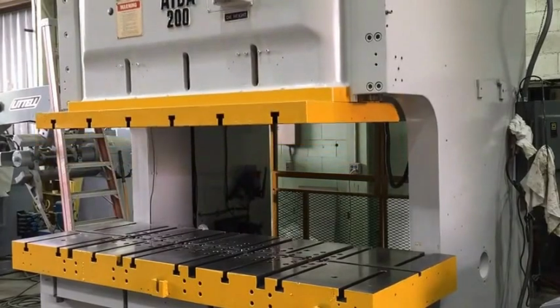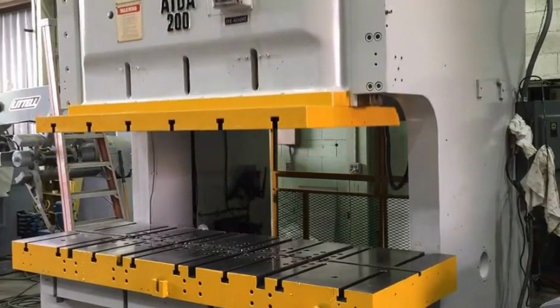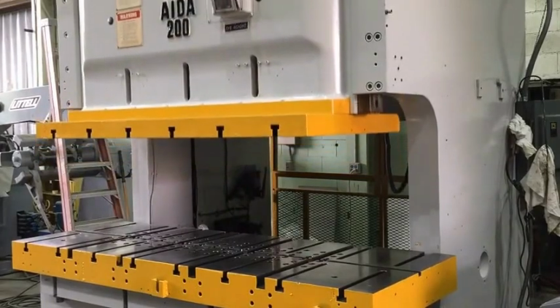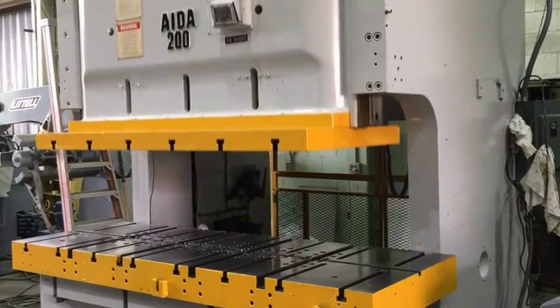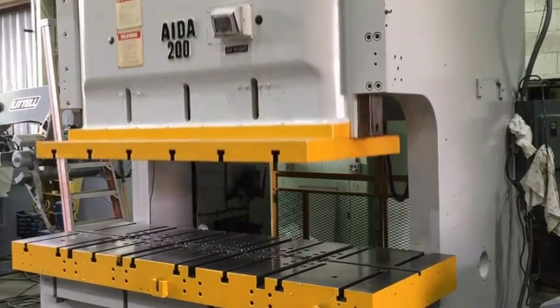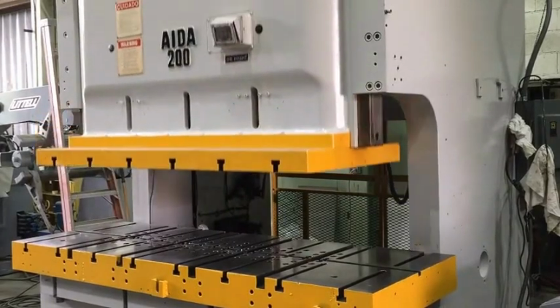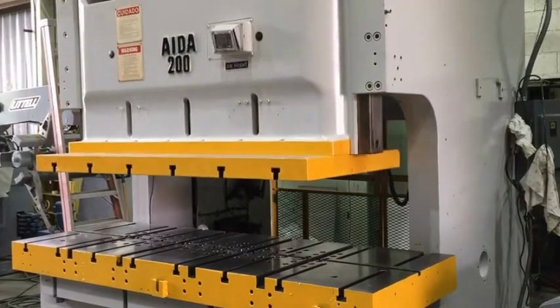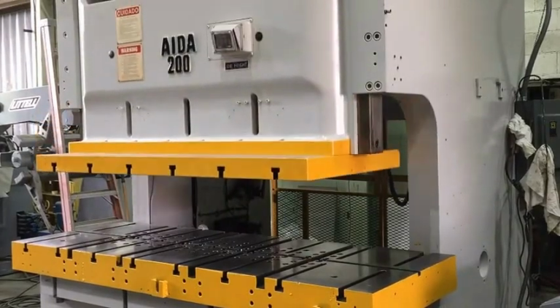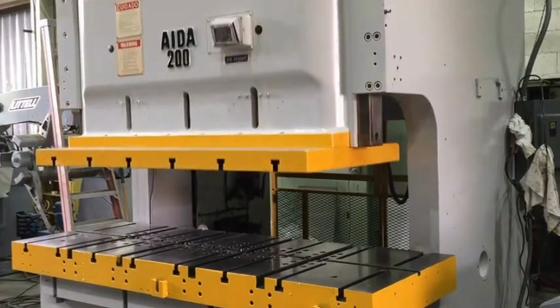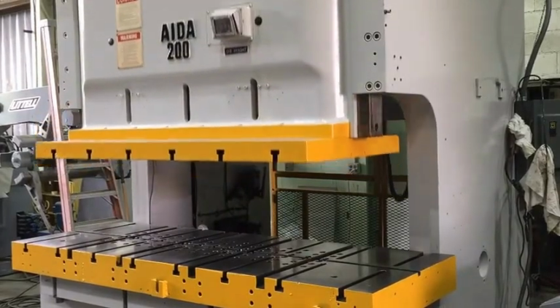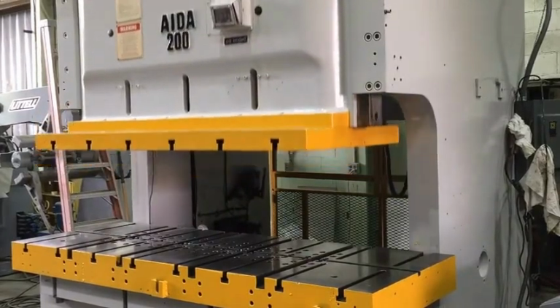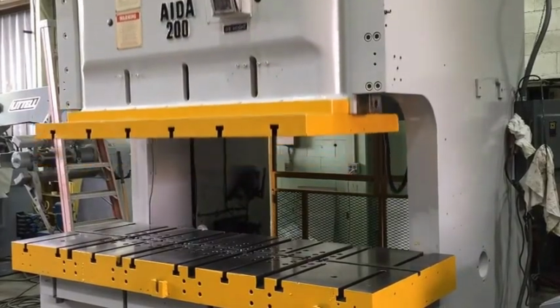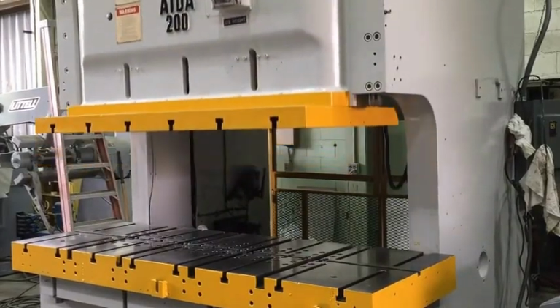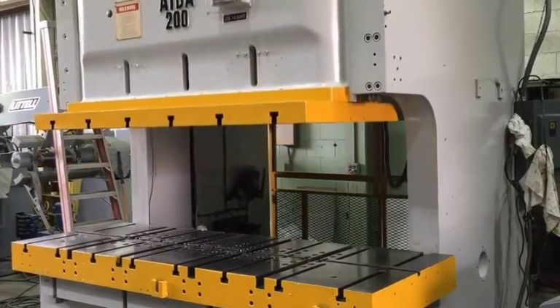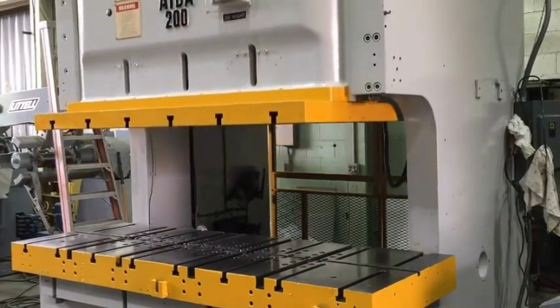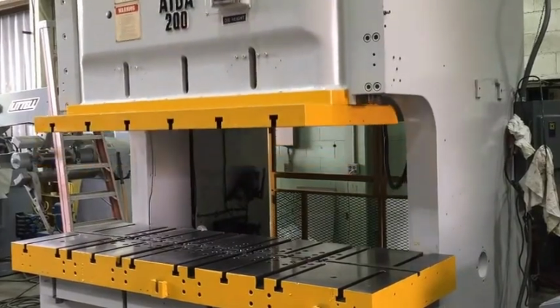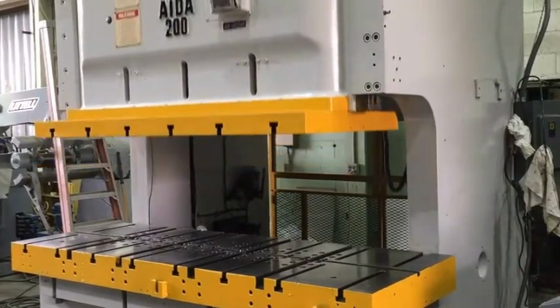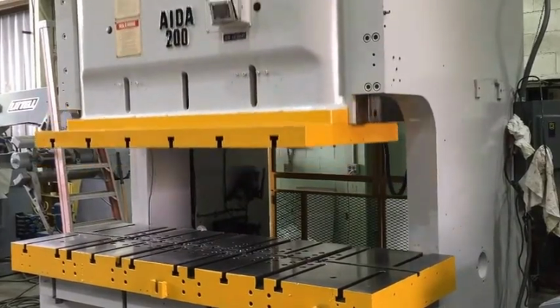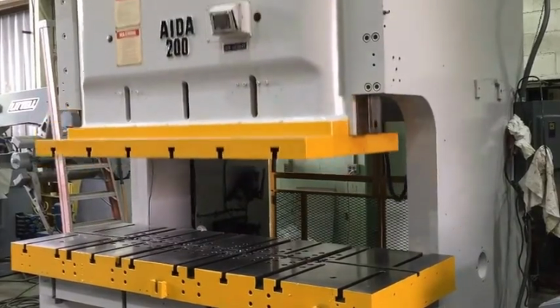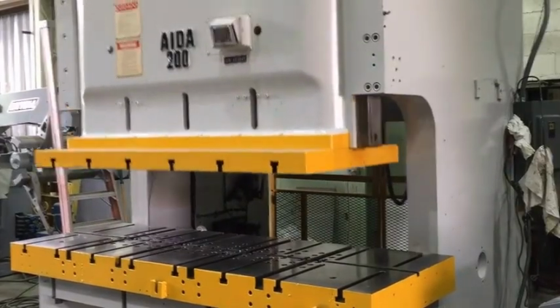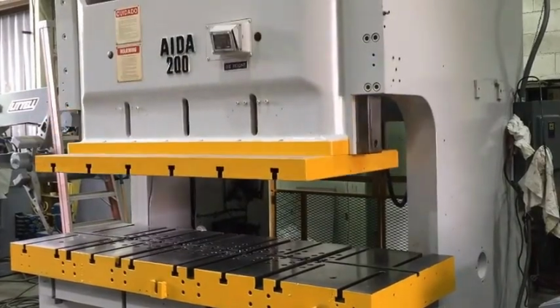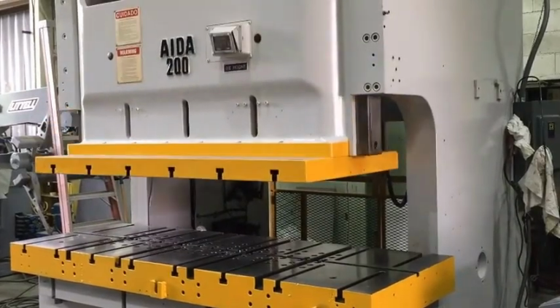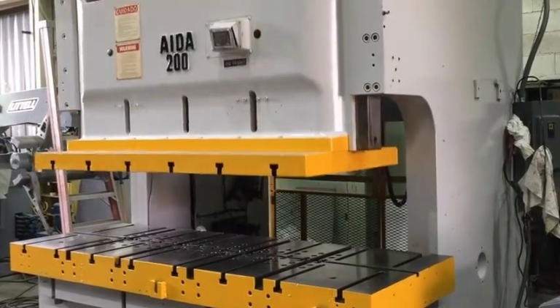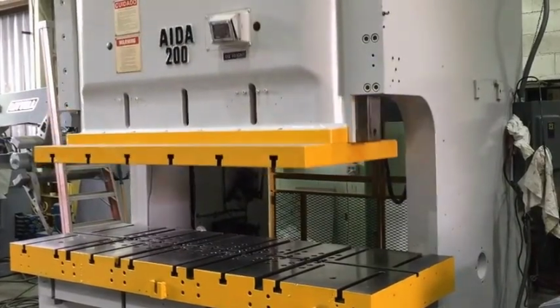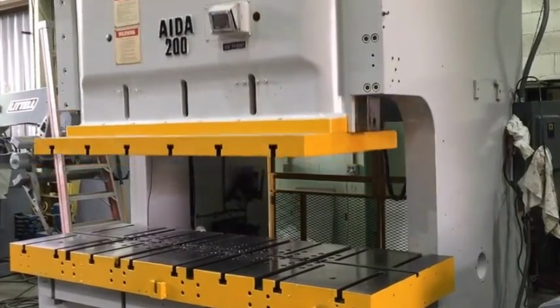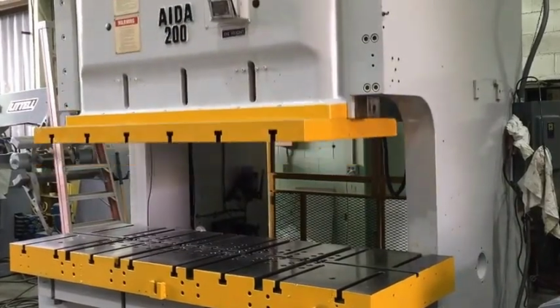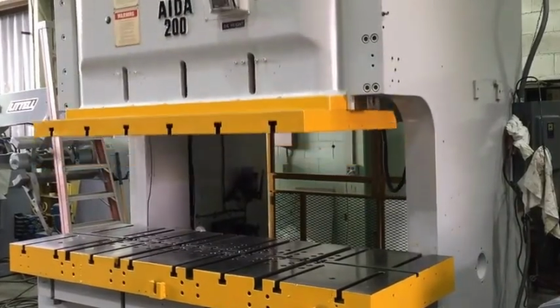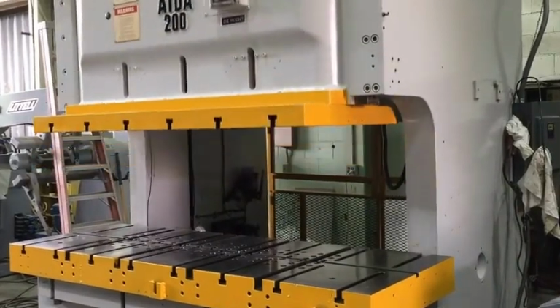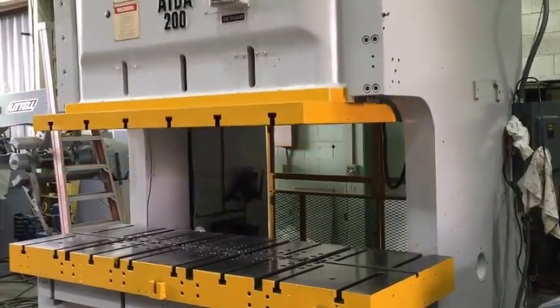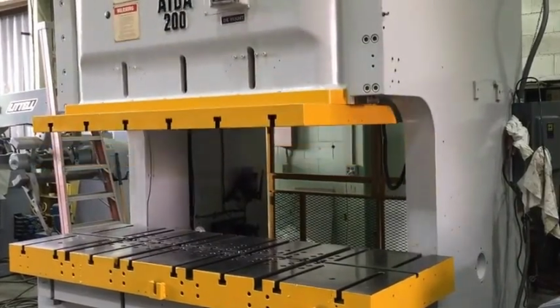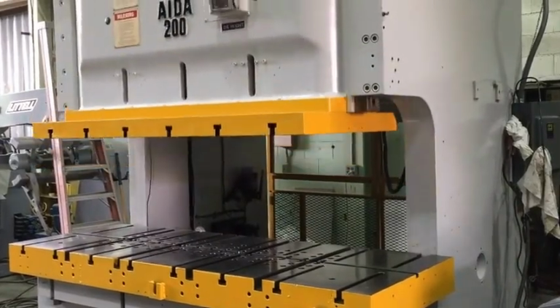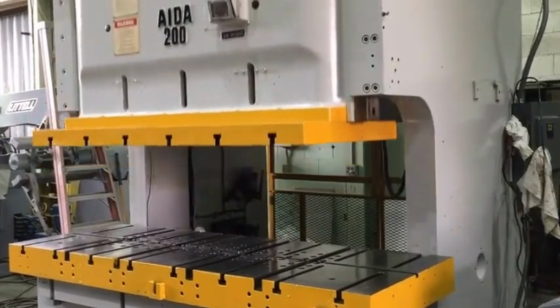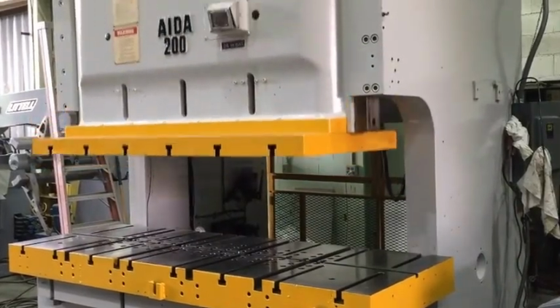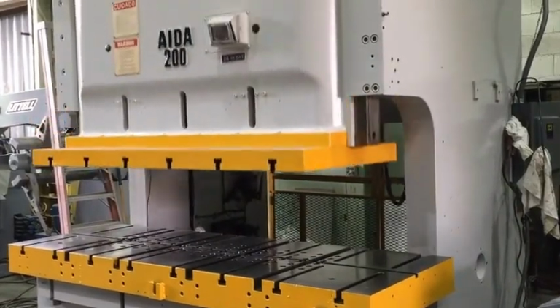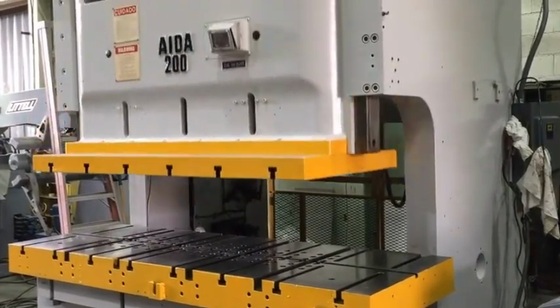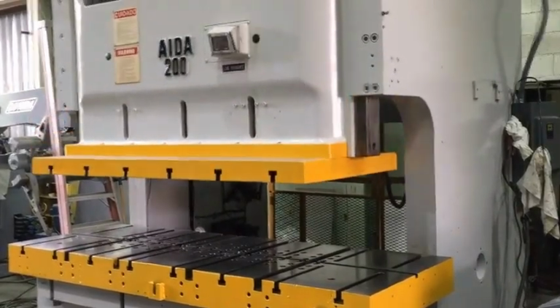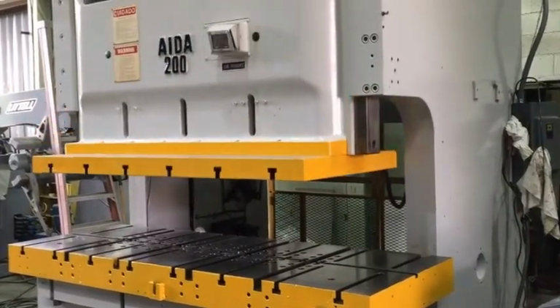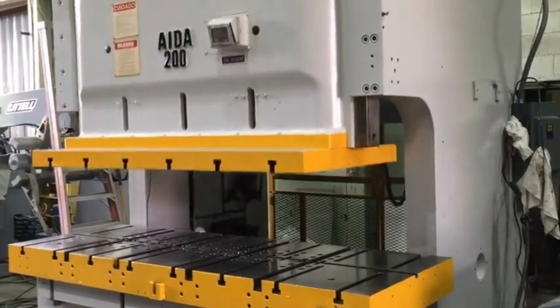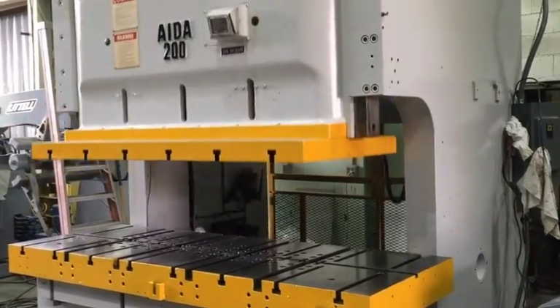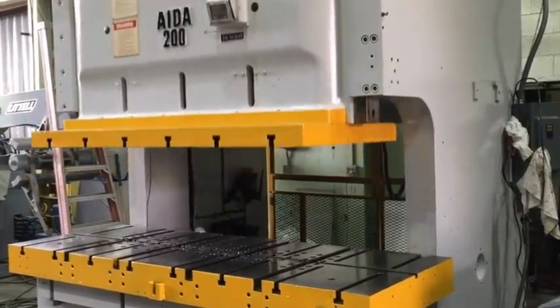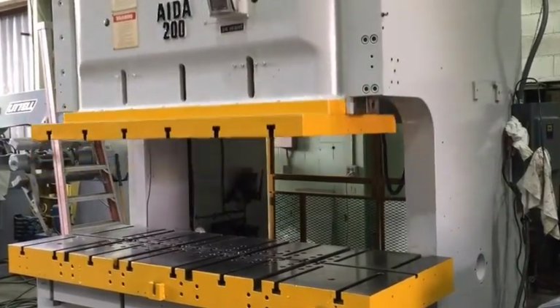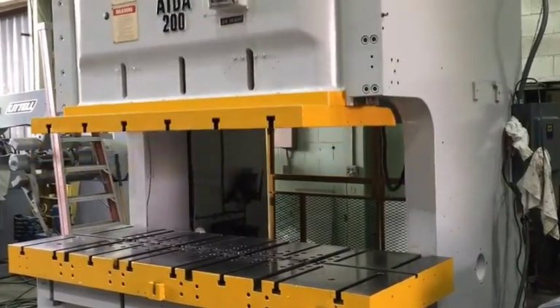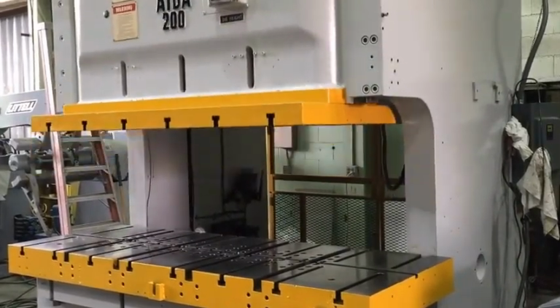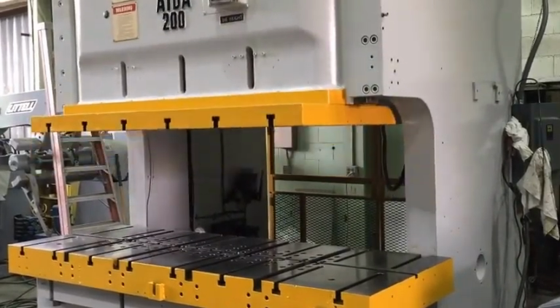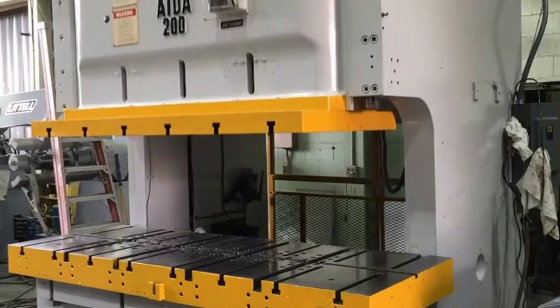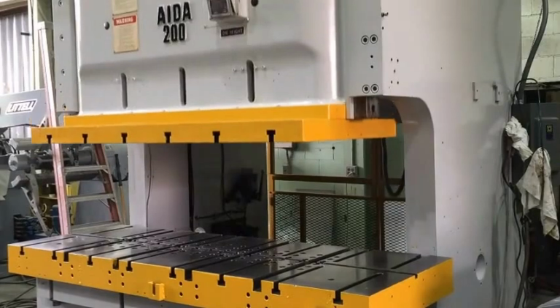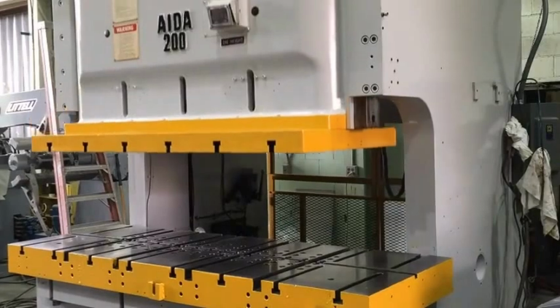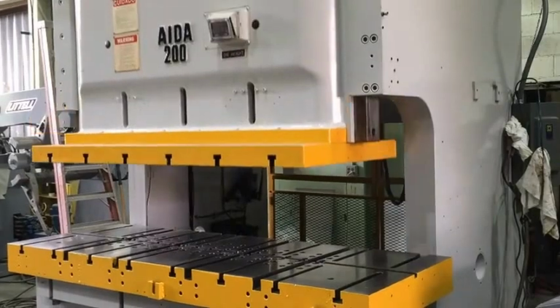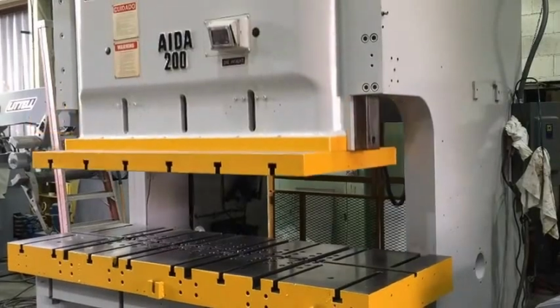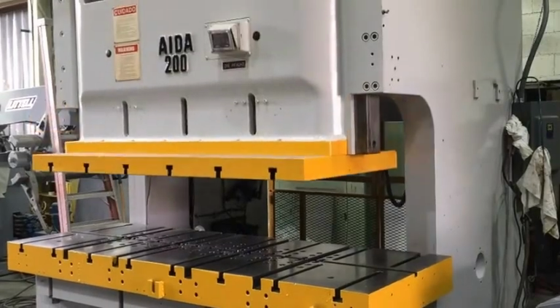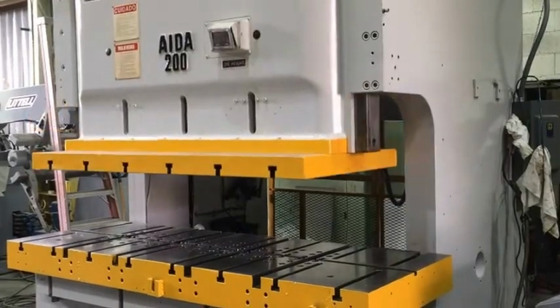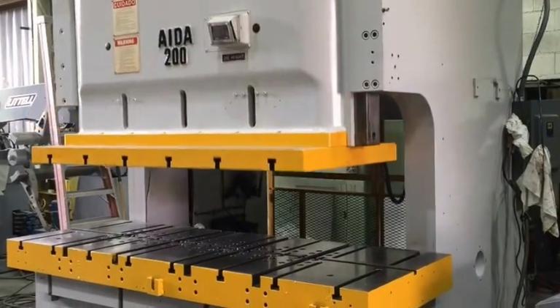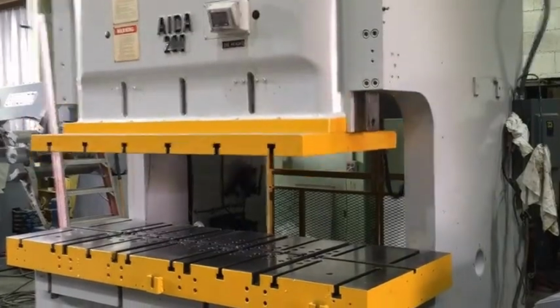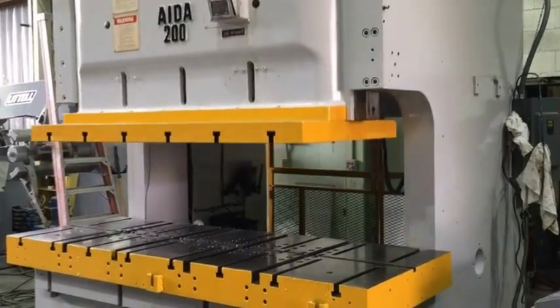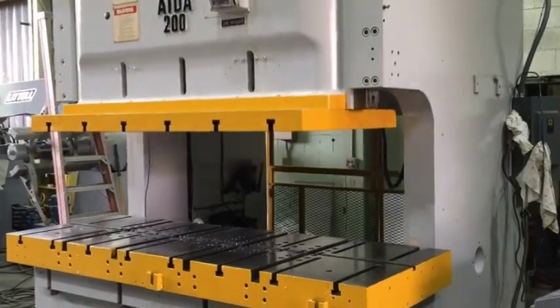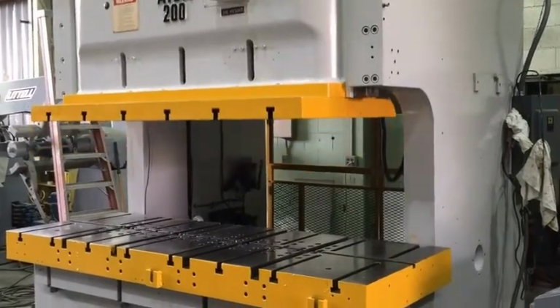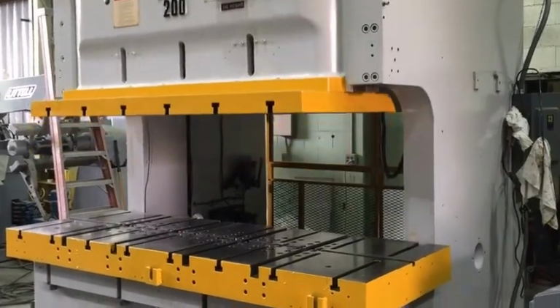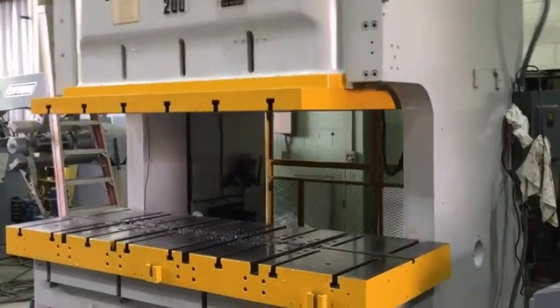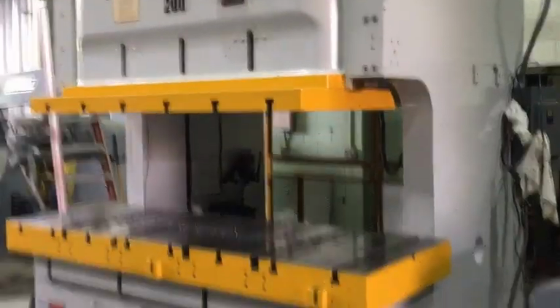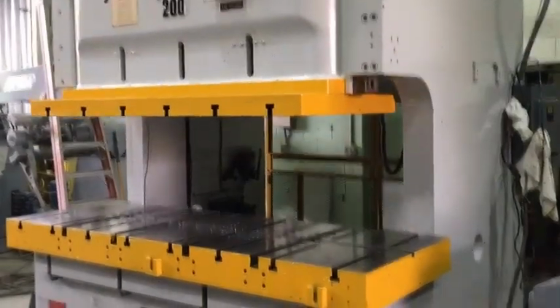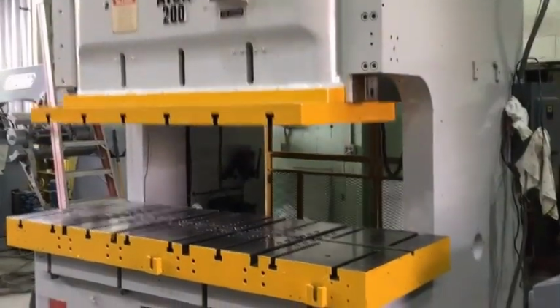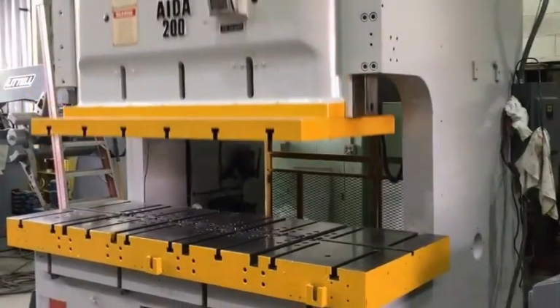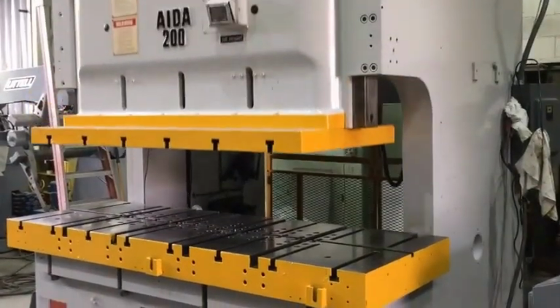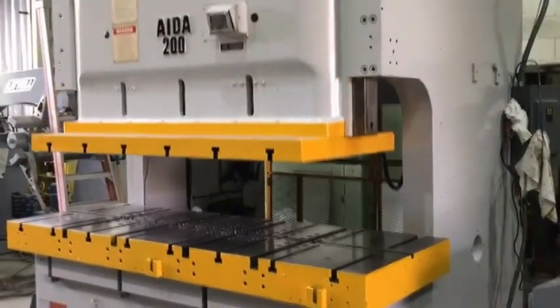This is continuous mode. It's running about 25 to 45 strokes per minute.